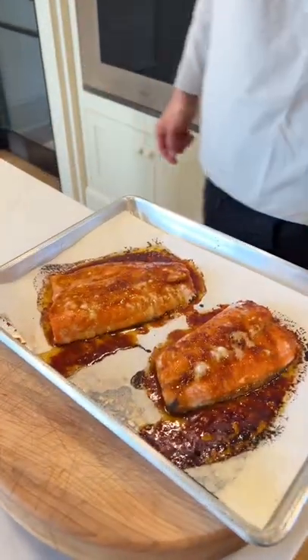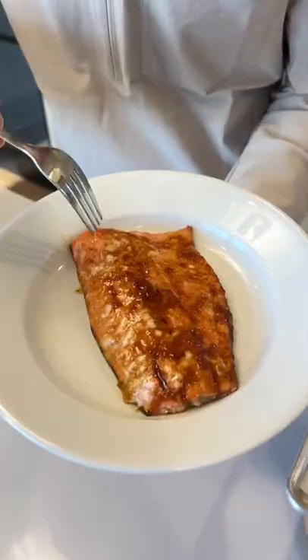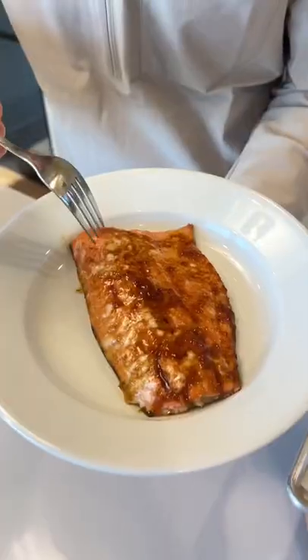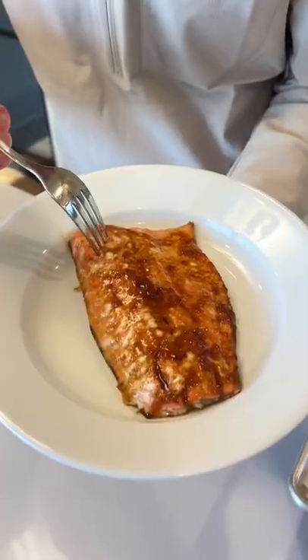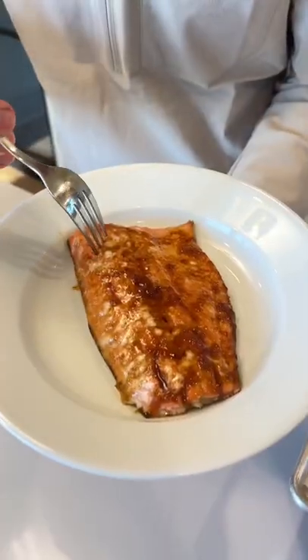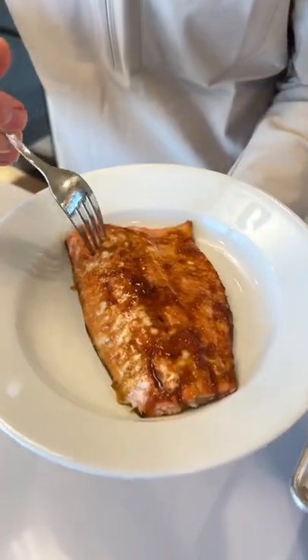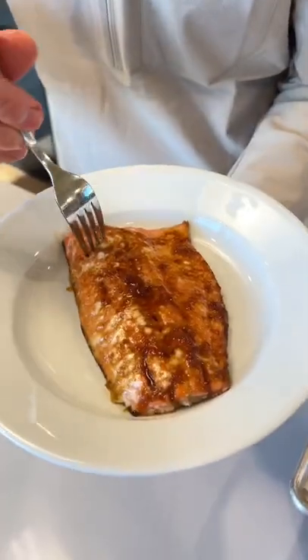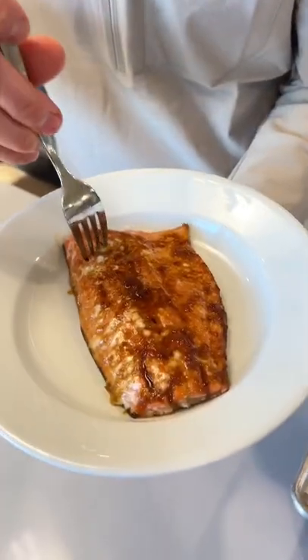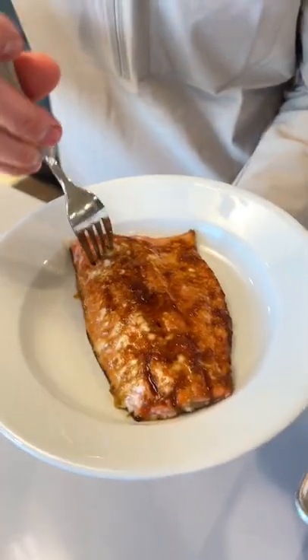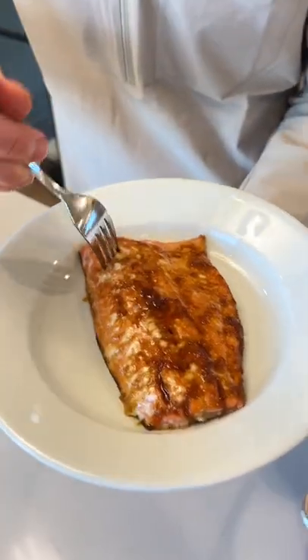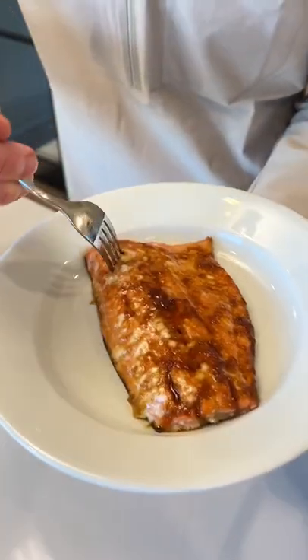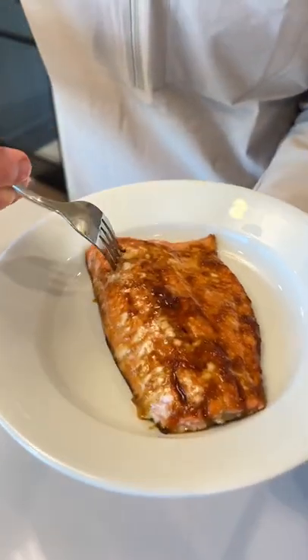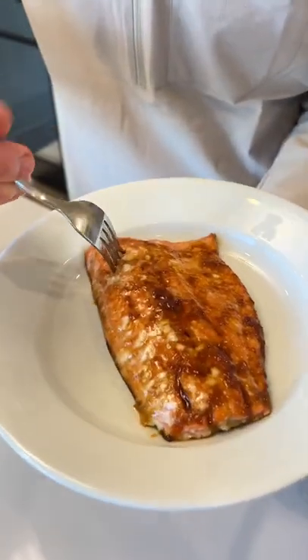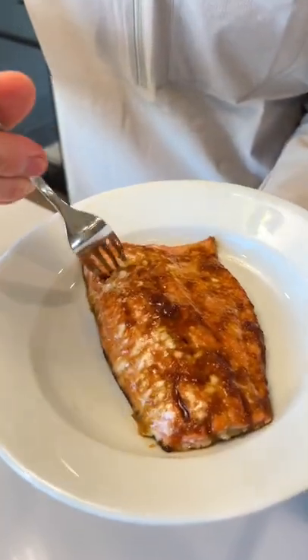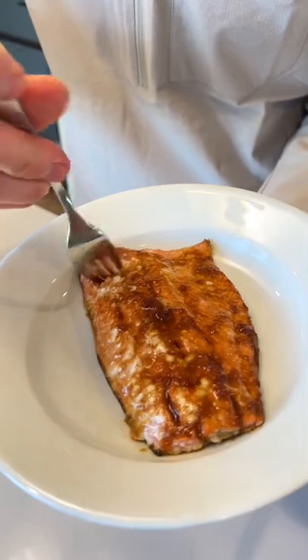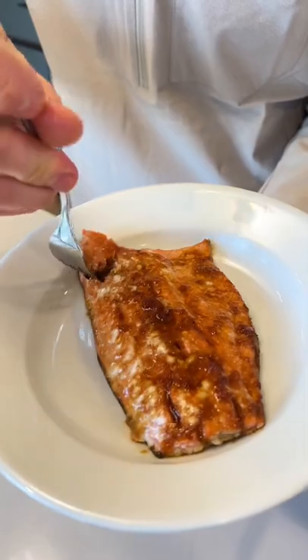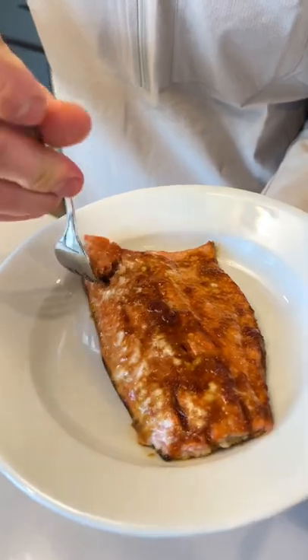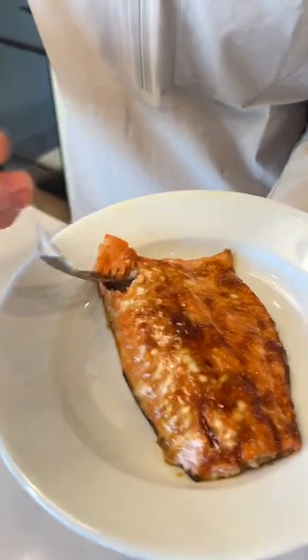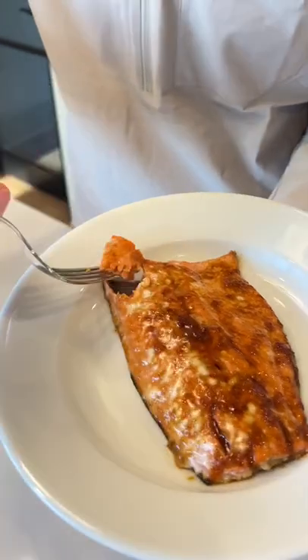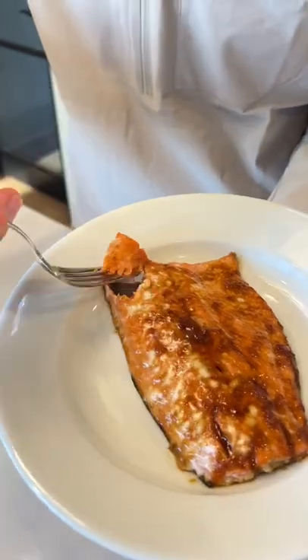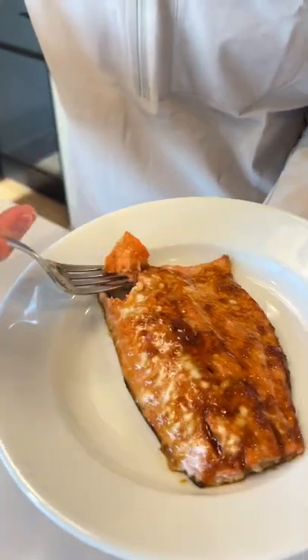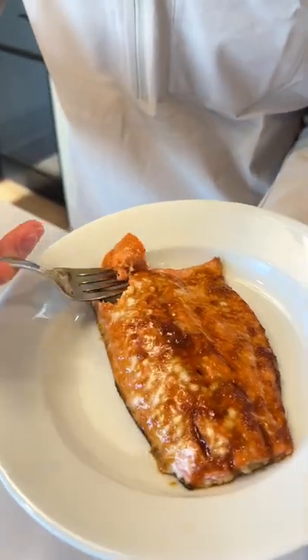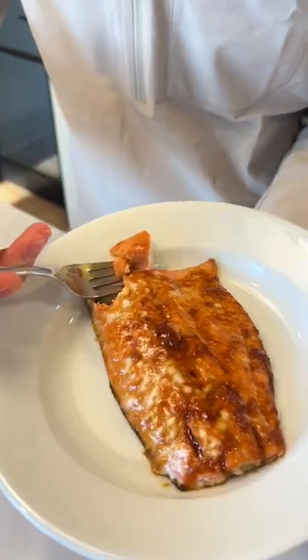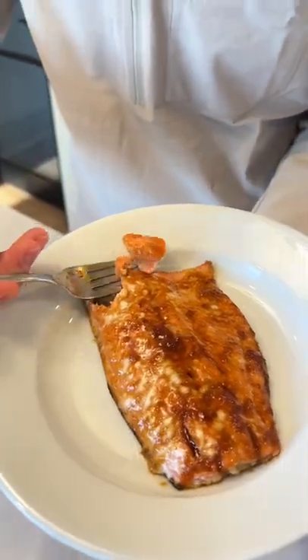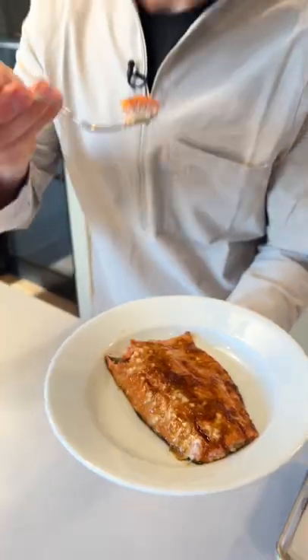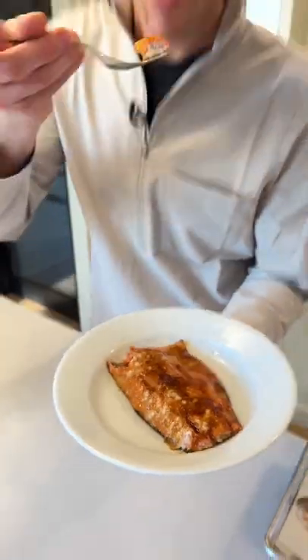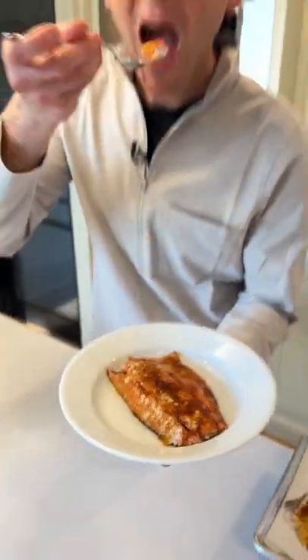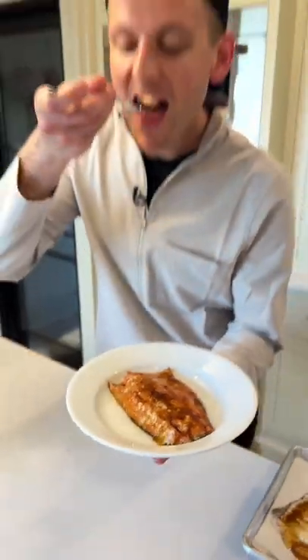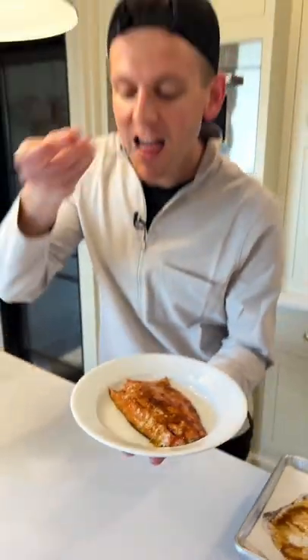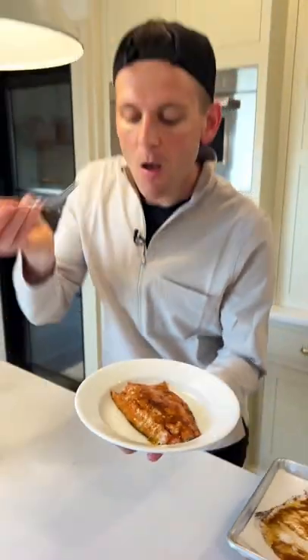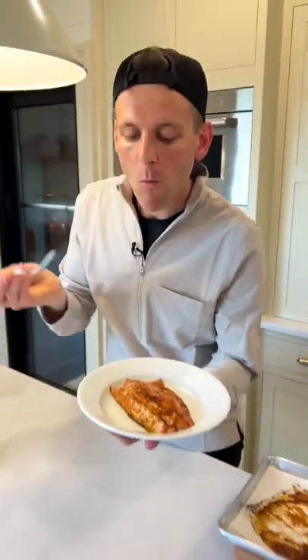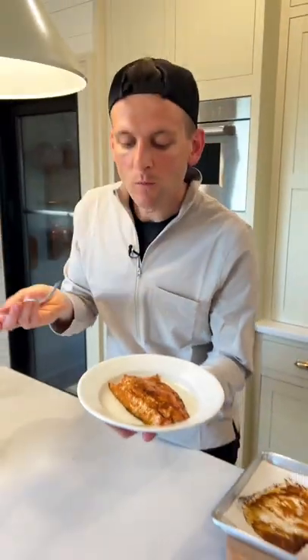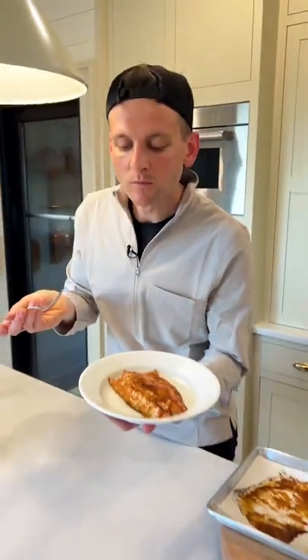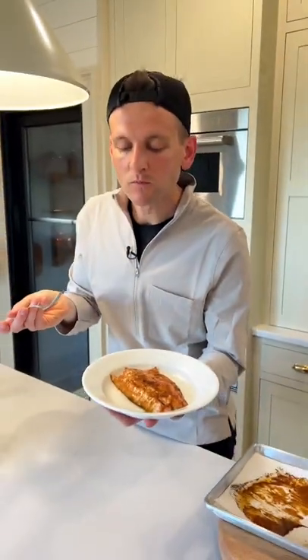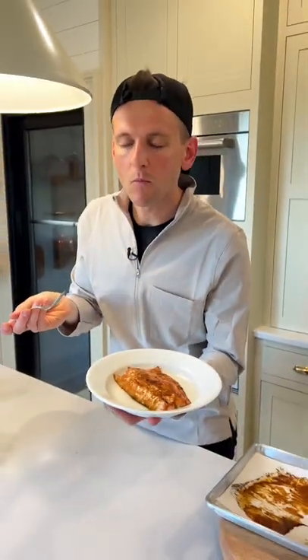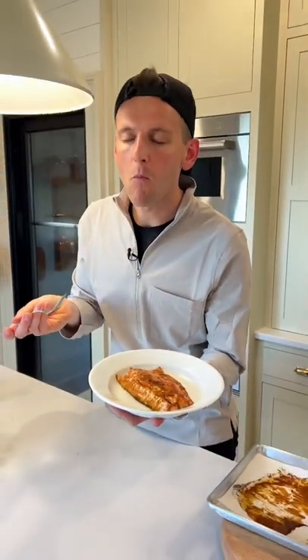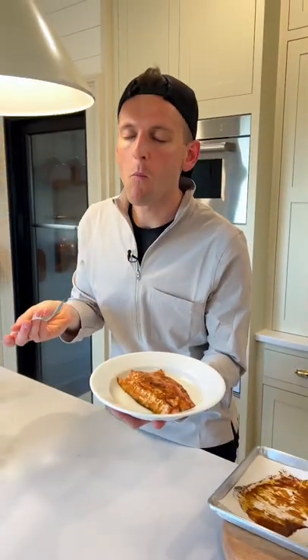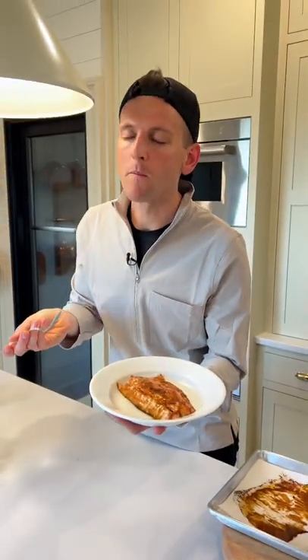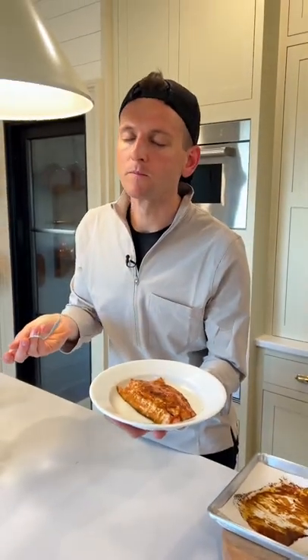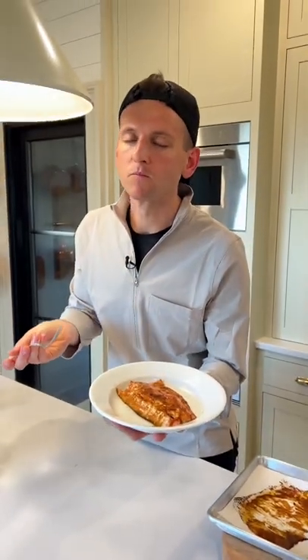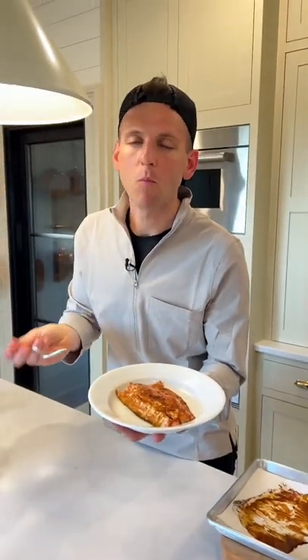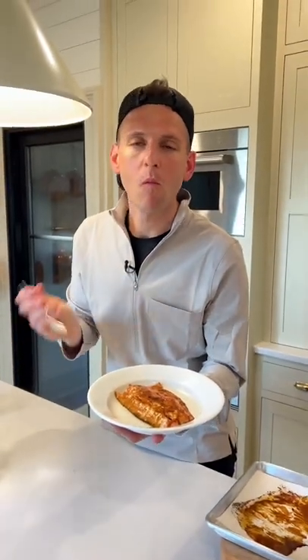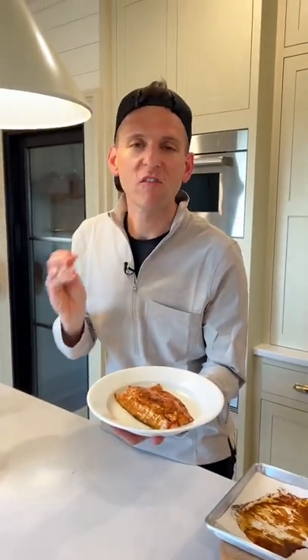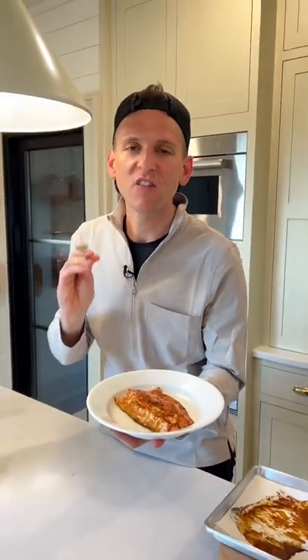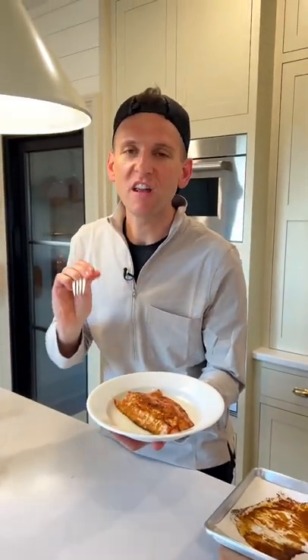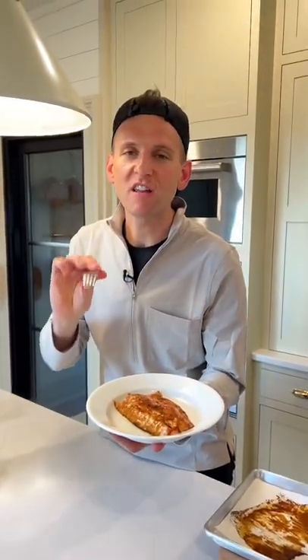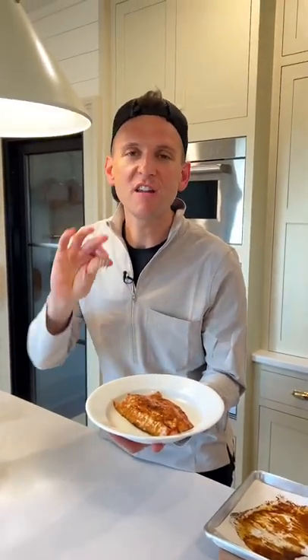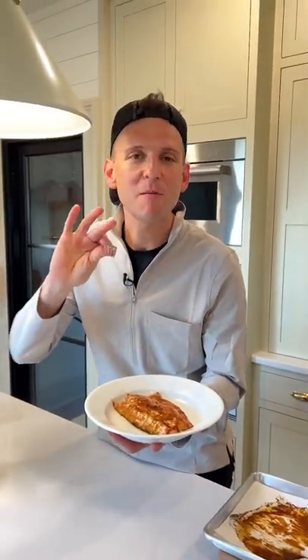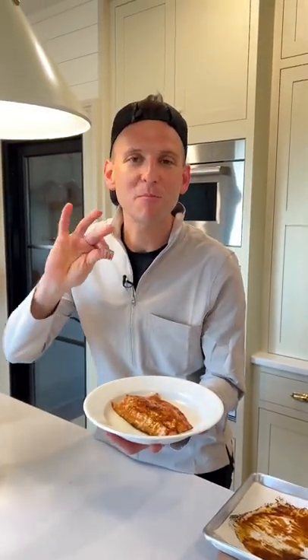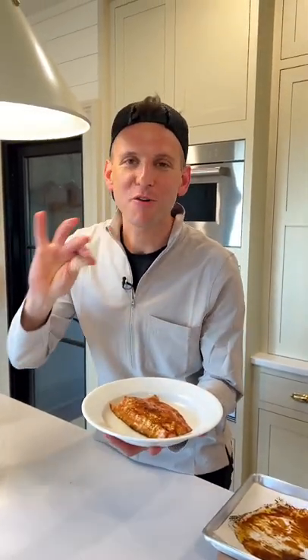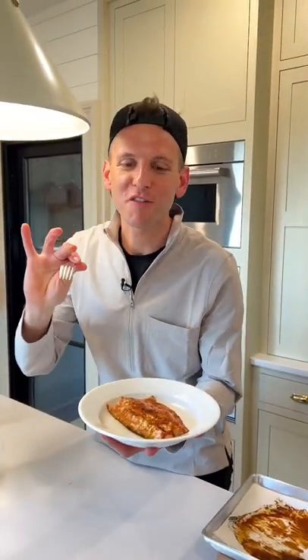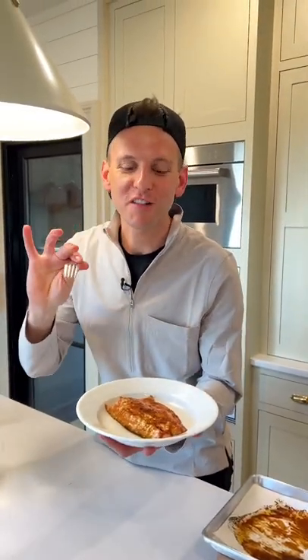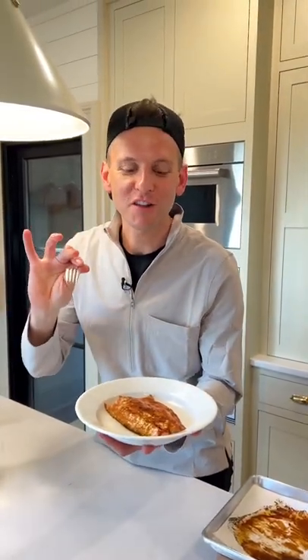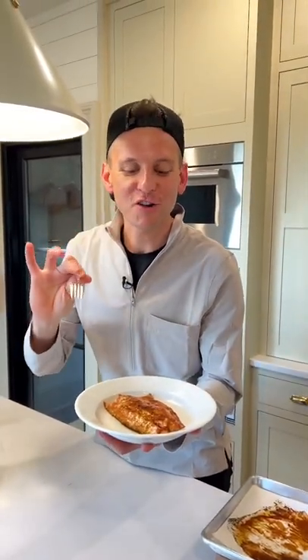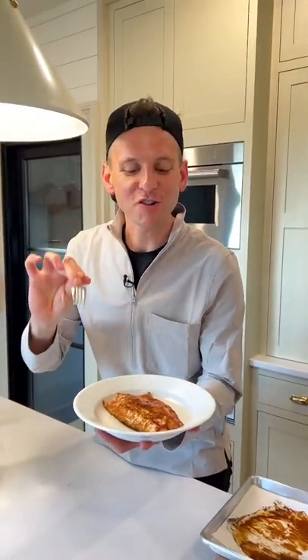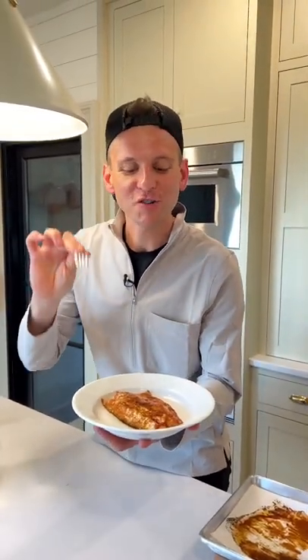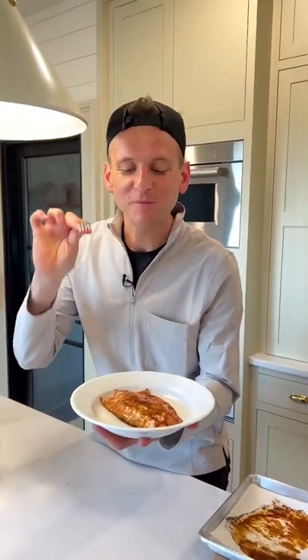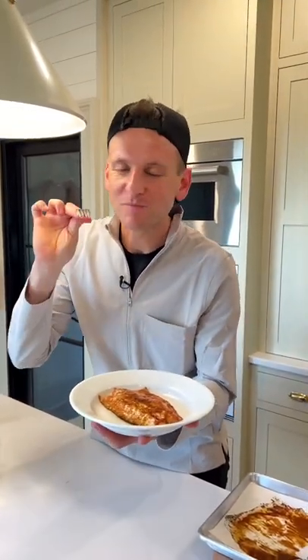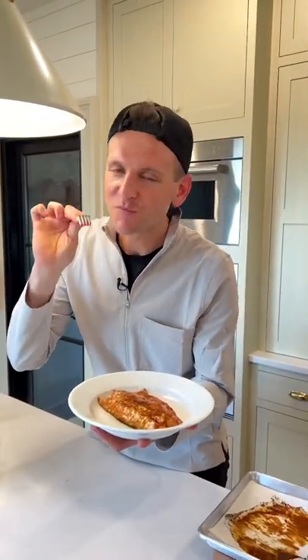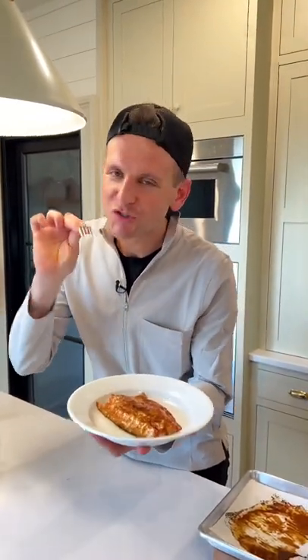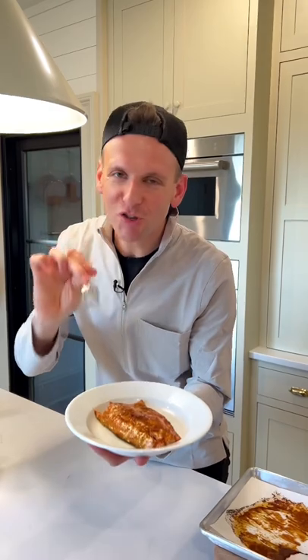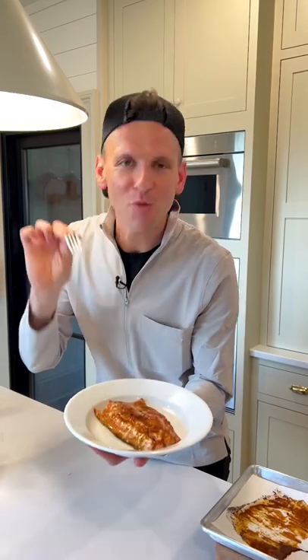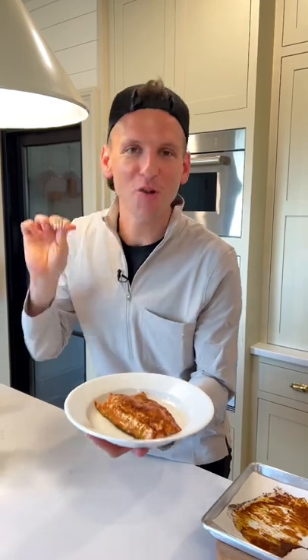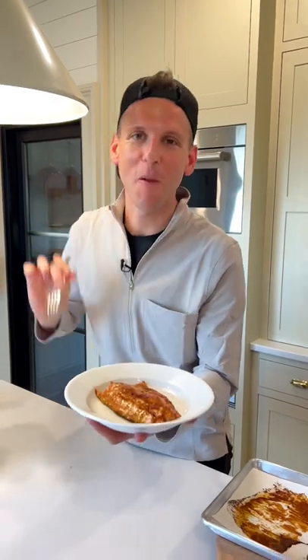Once it's sat, serve it with whatever you love salmon with. Mmm! Flaky and perfectly cooked. So good!